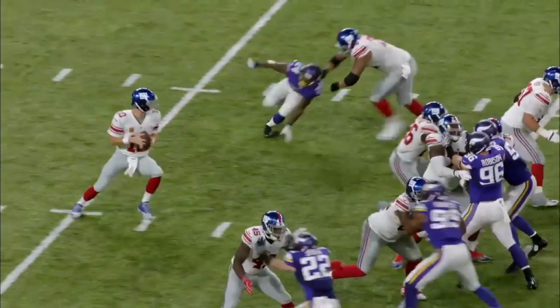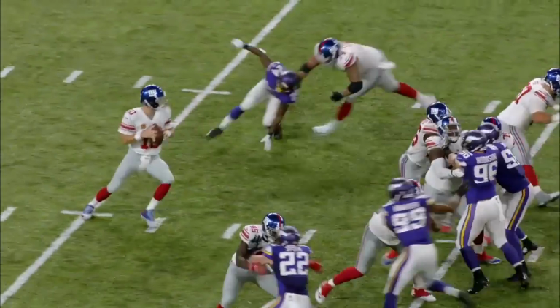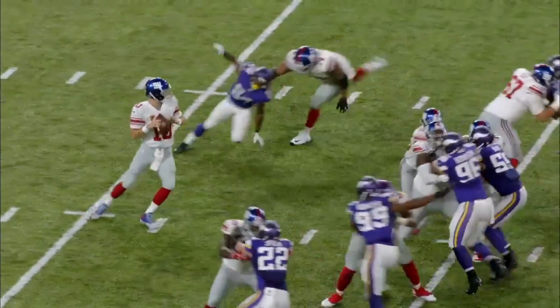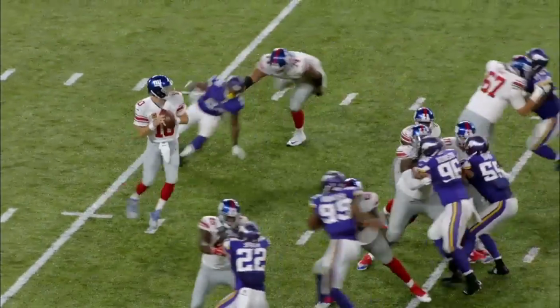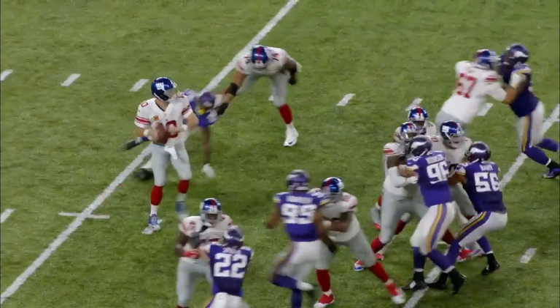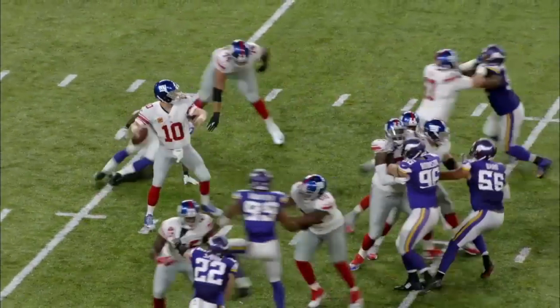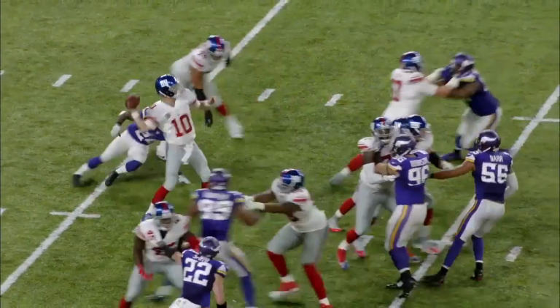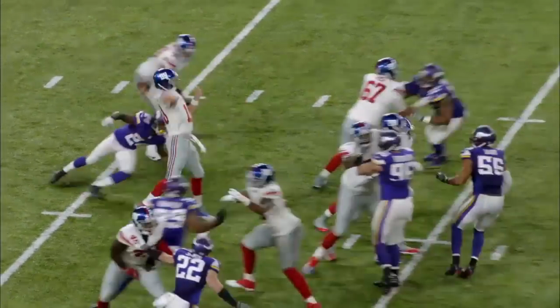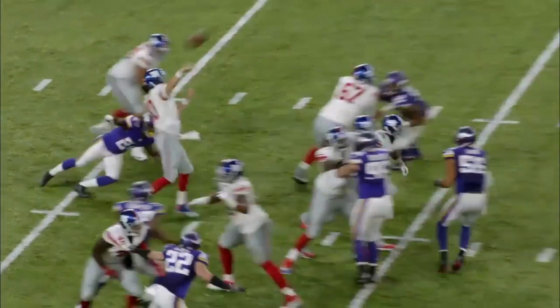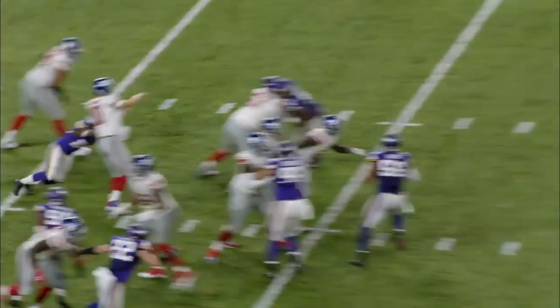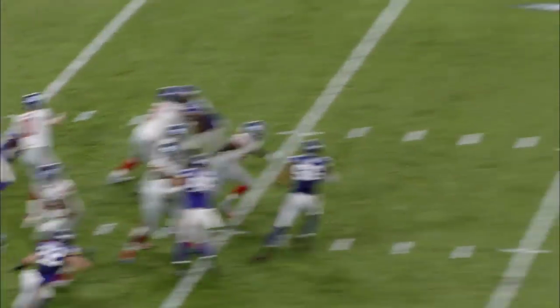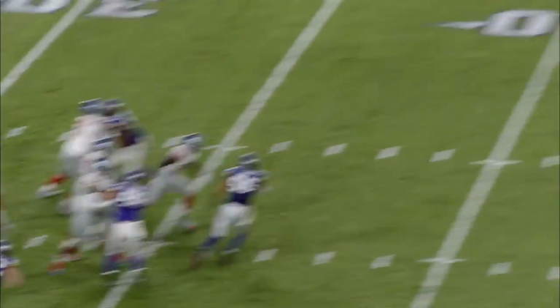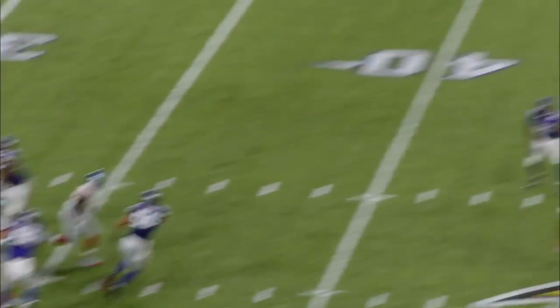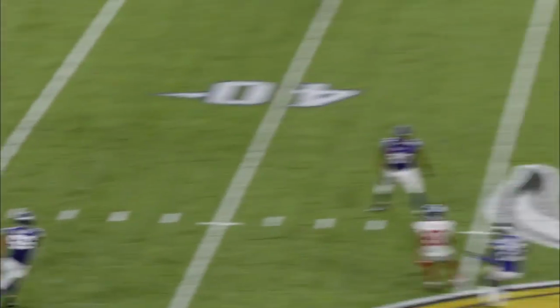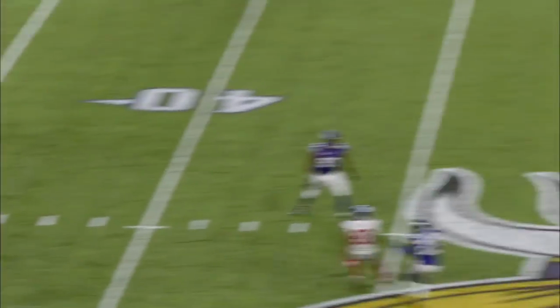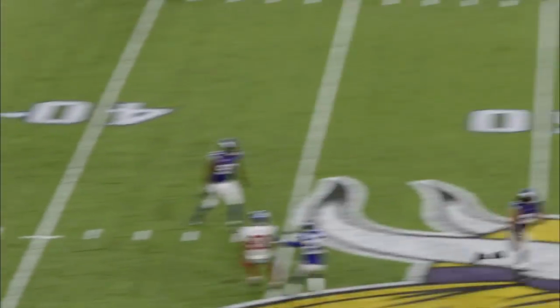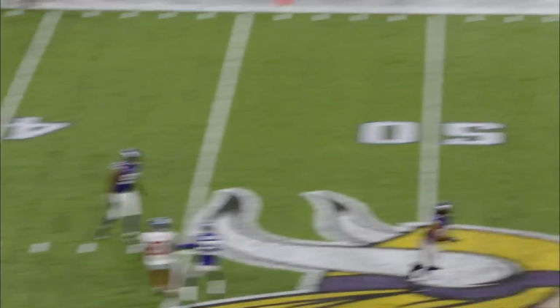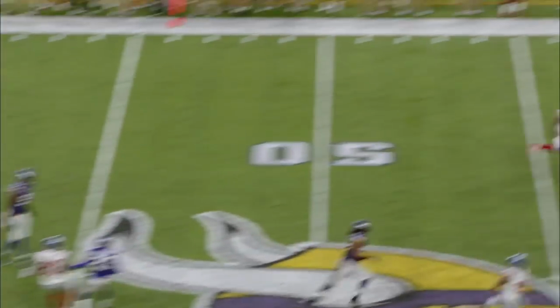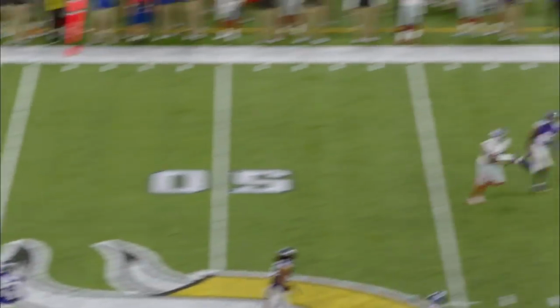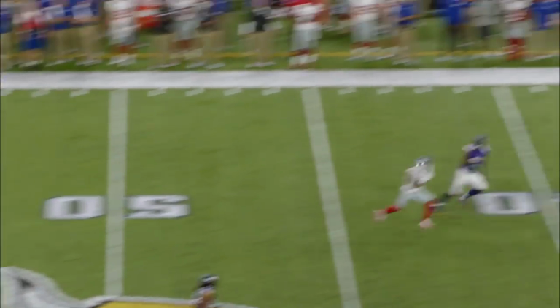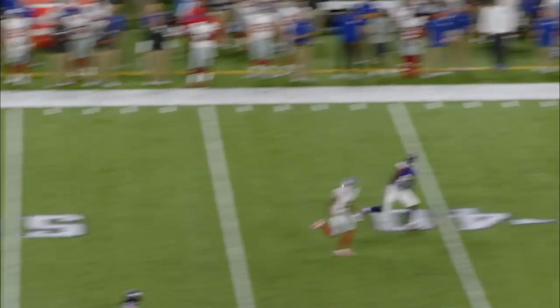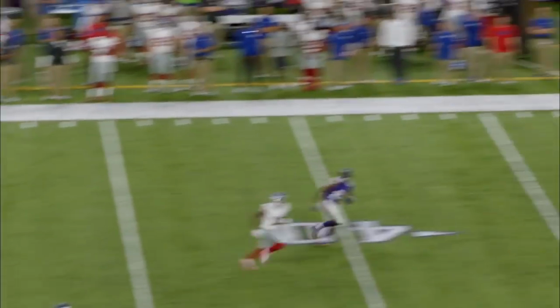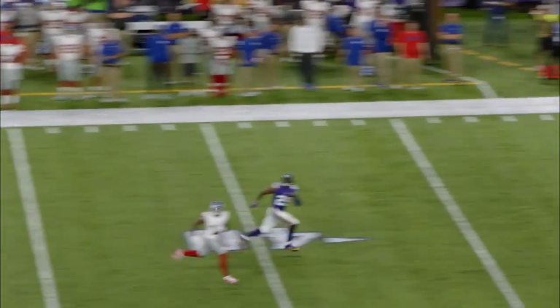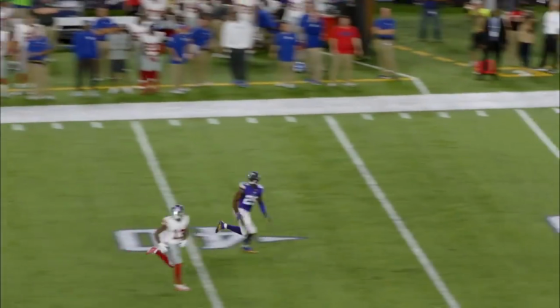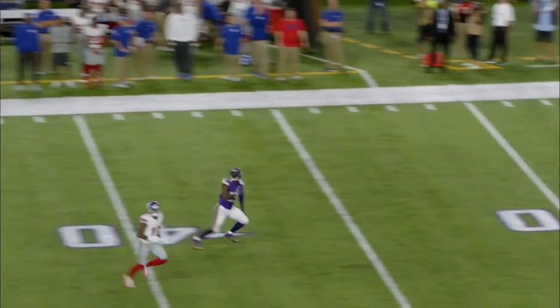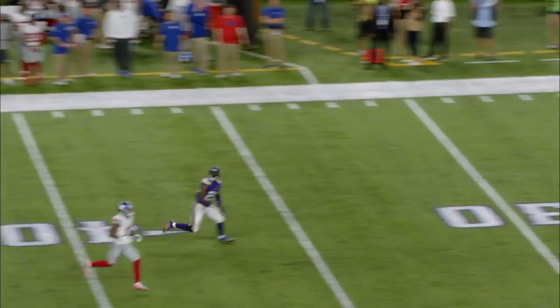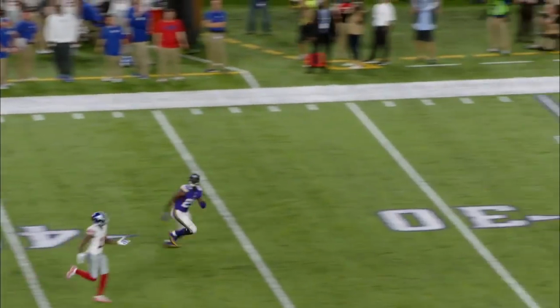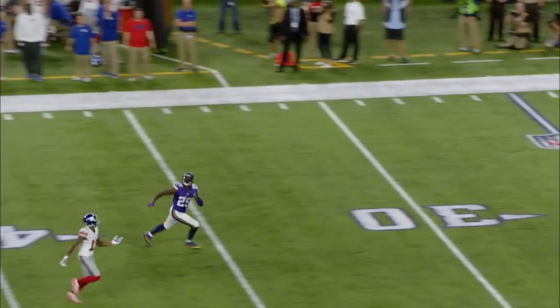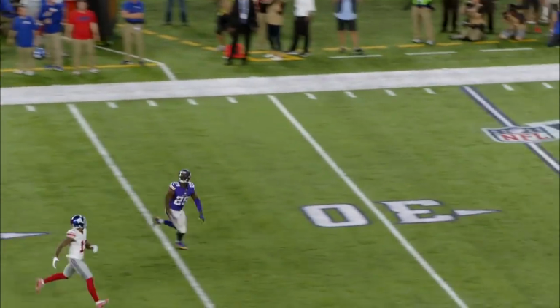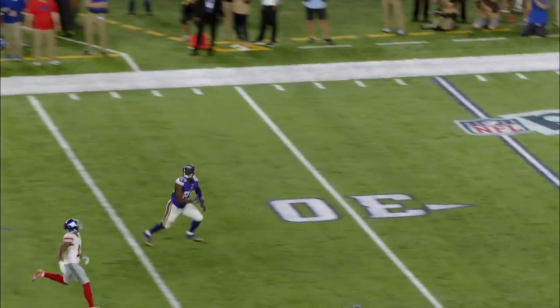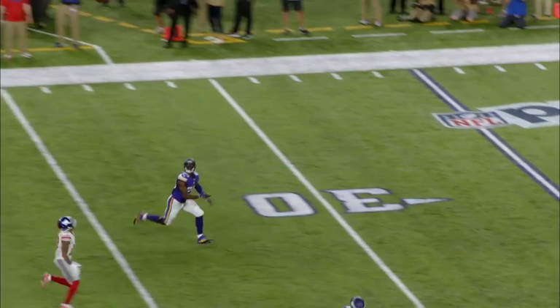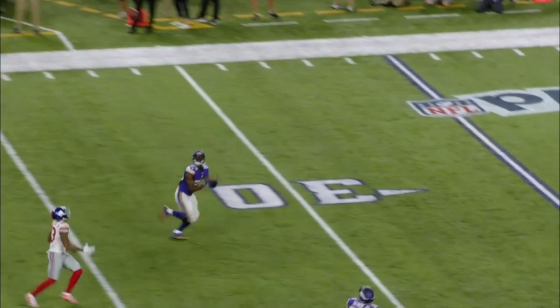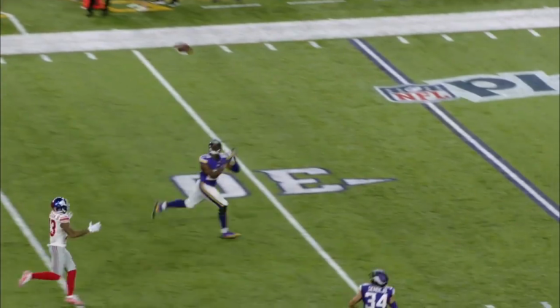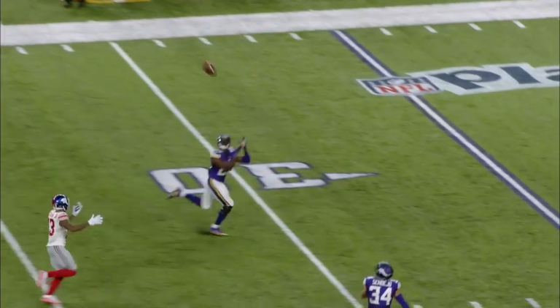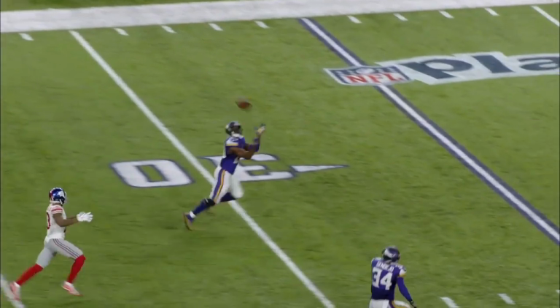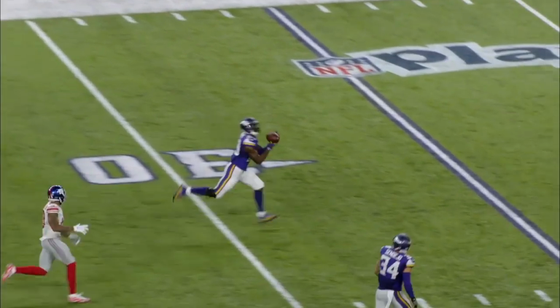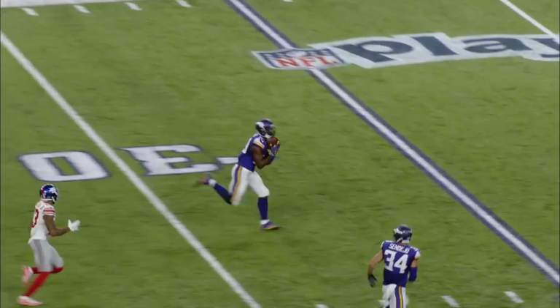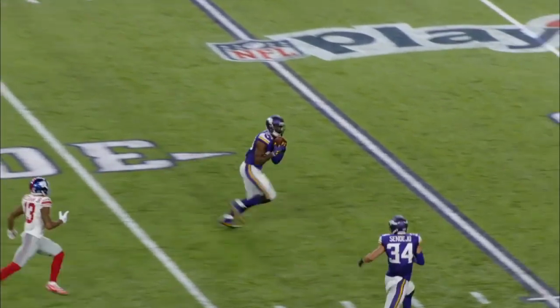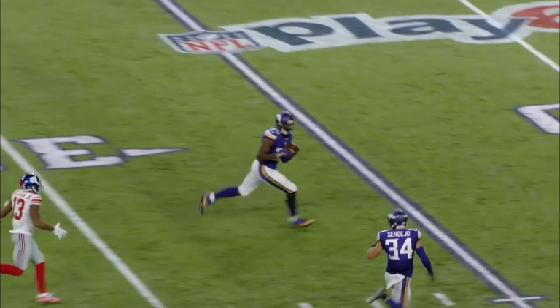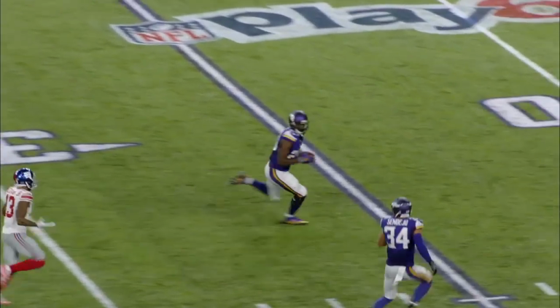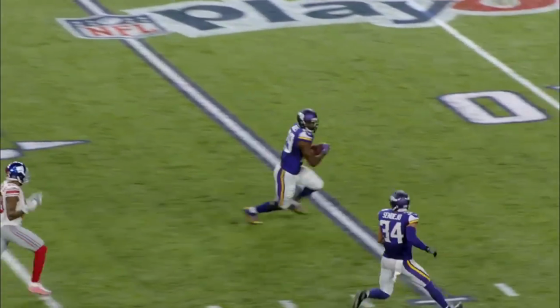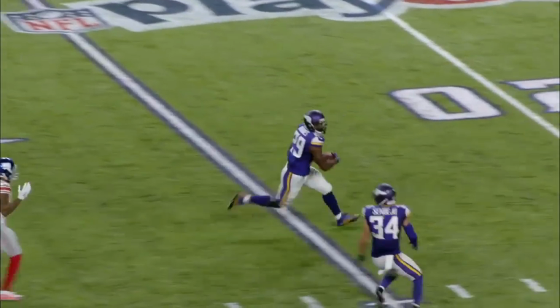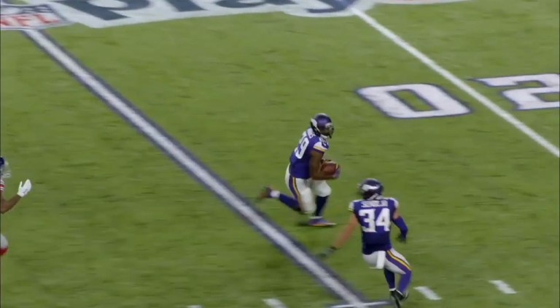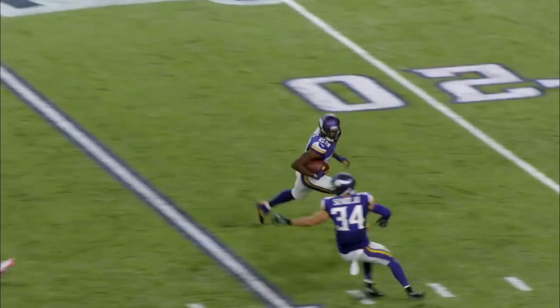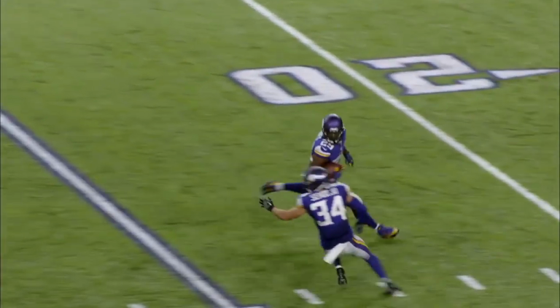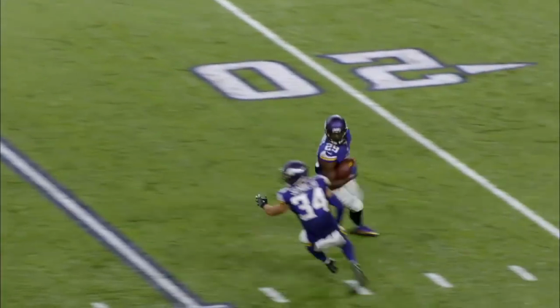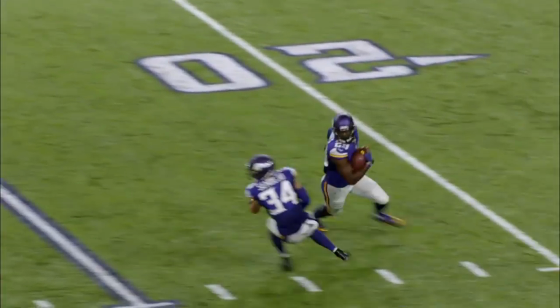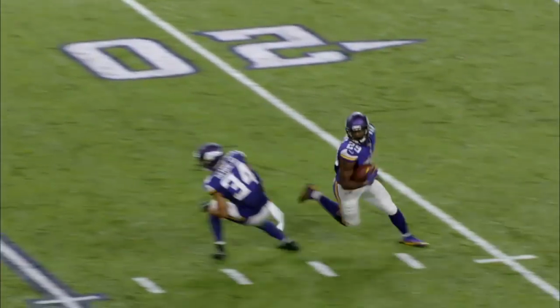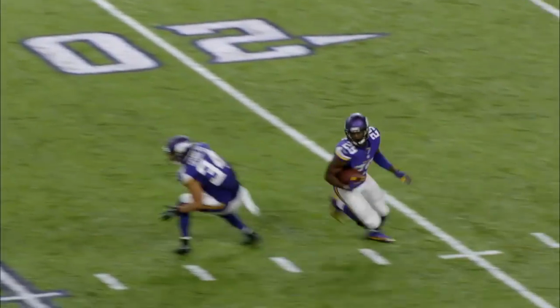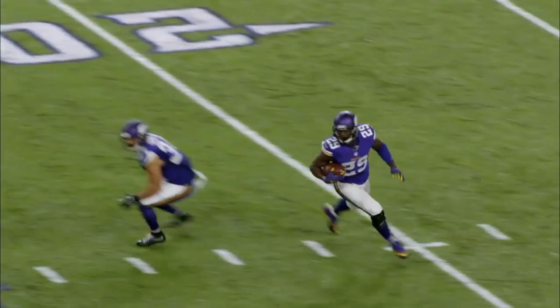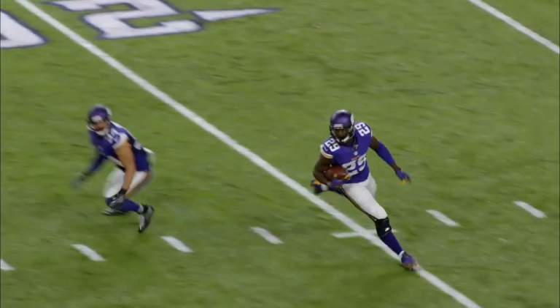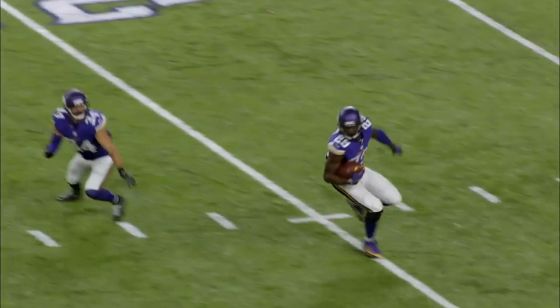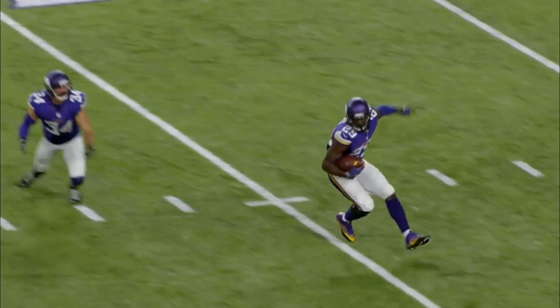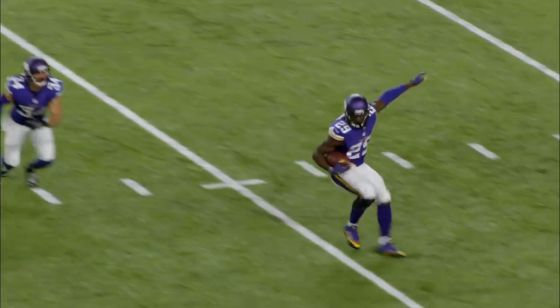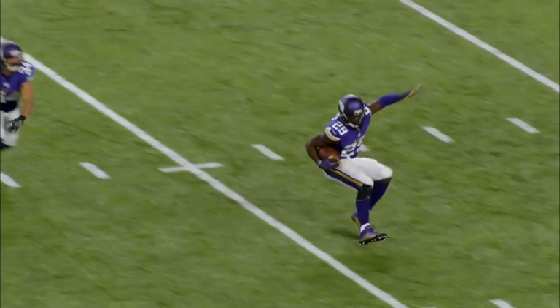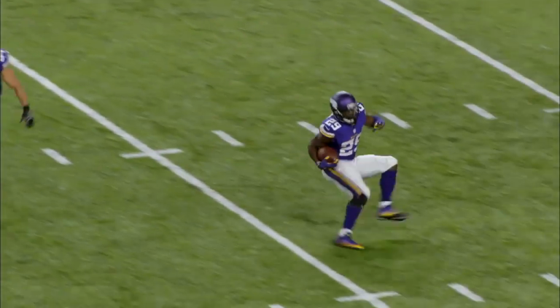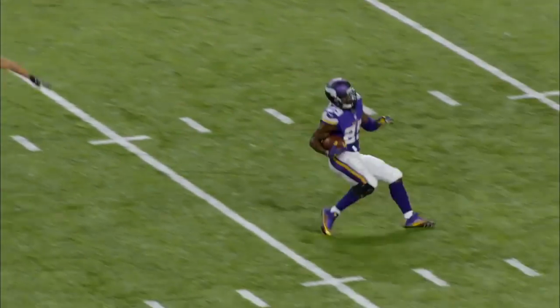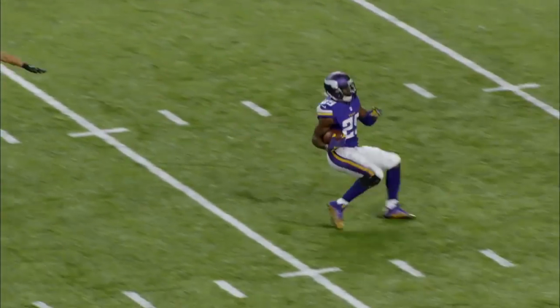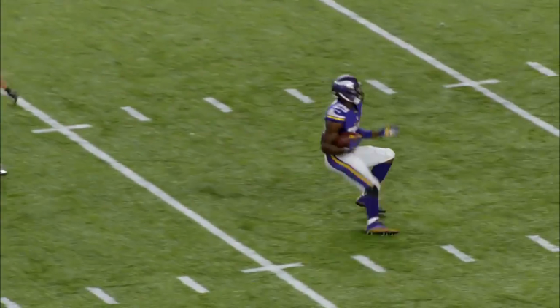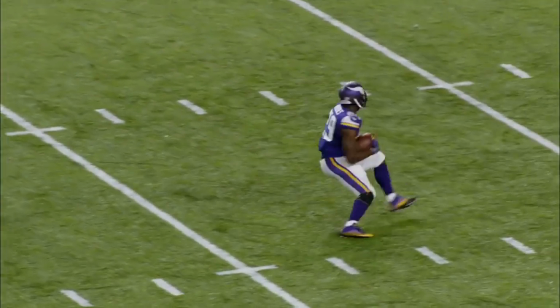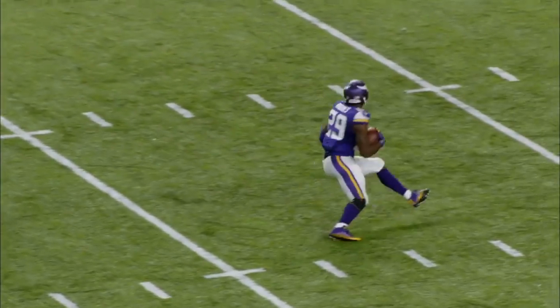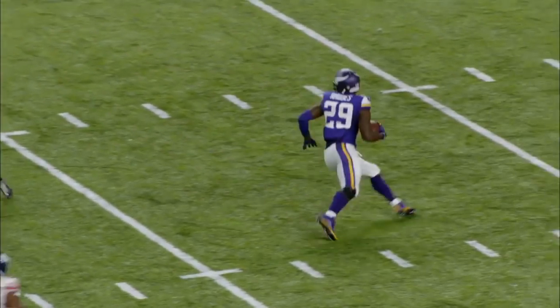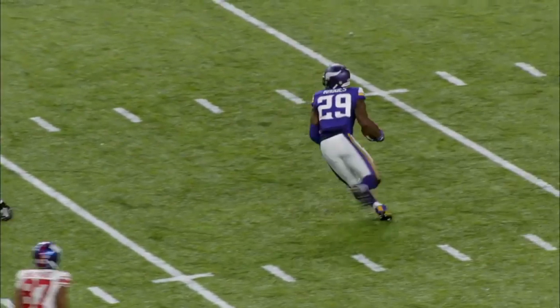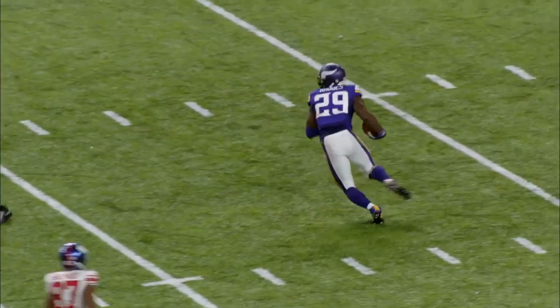He hits a receiver as he goes back to pass, fires — intercepted! It is intercepted by Xavier Rhodes!